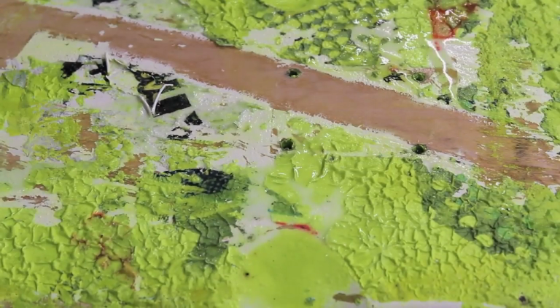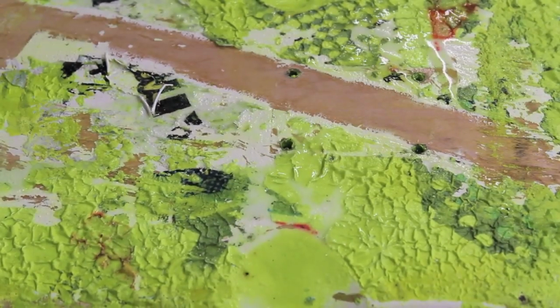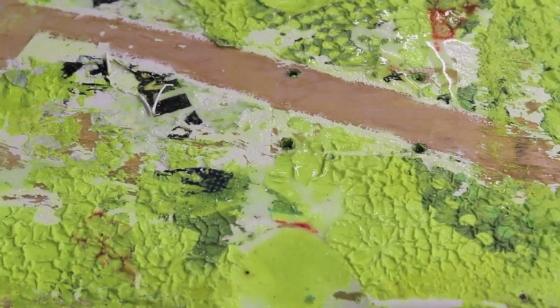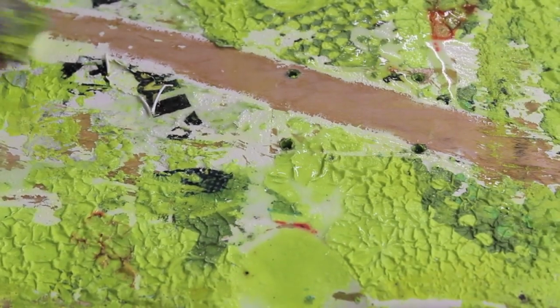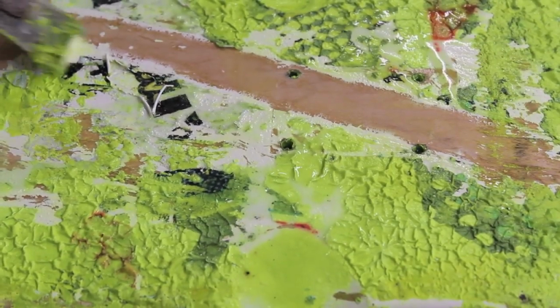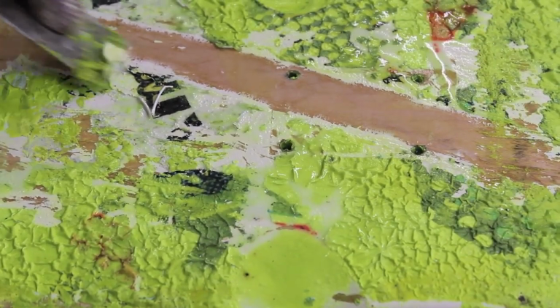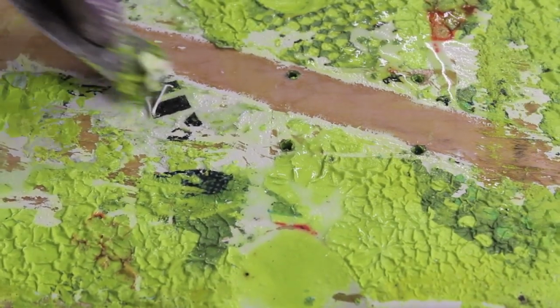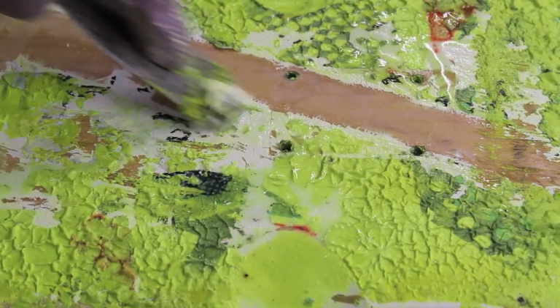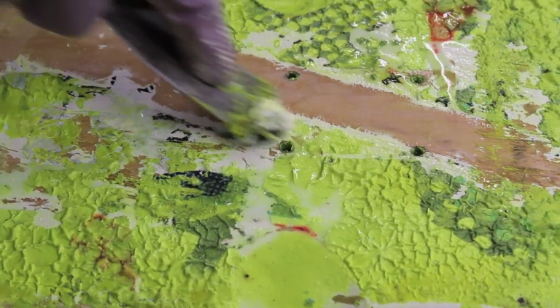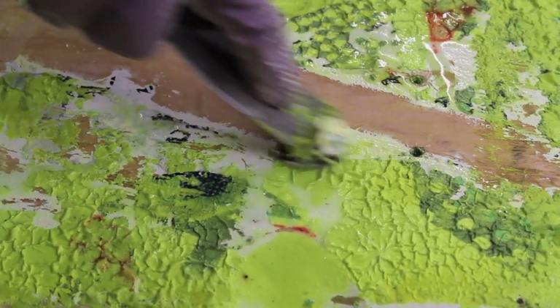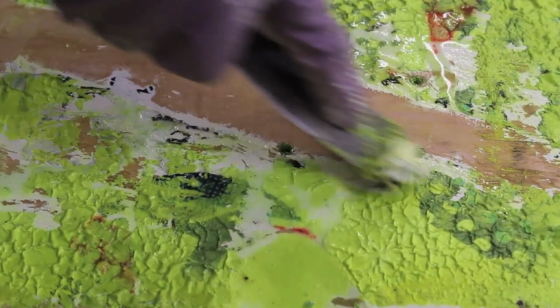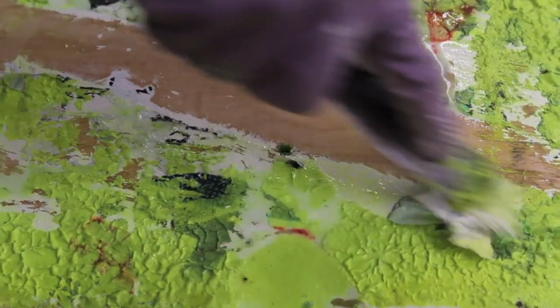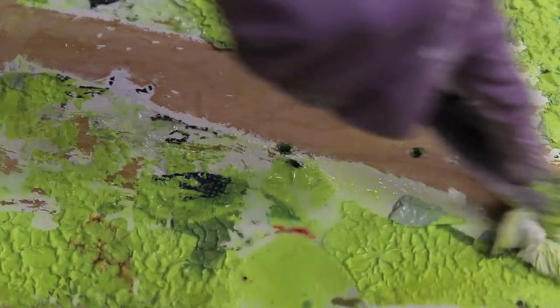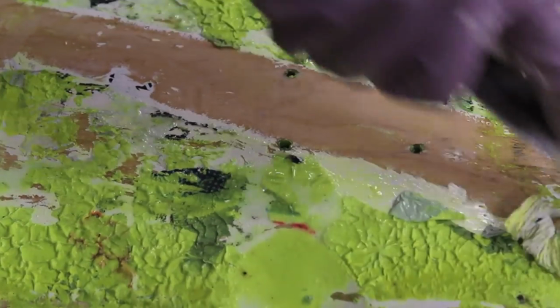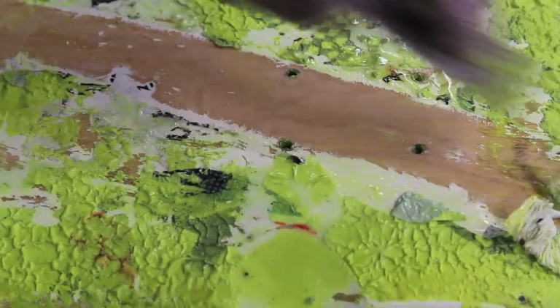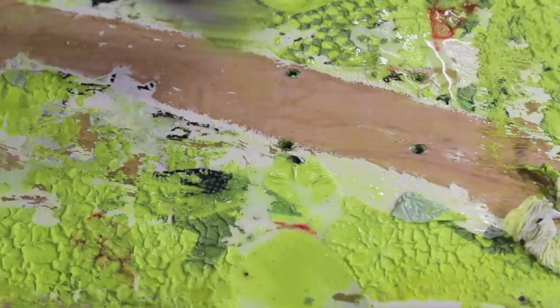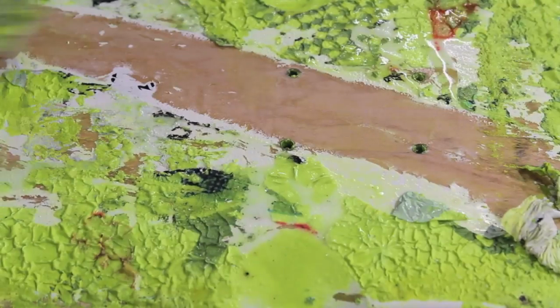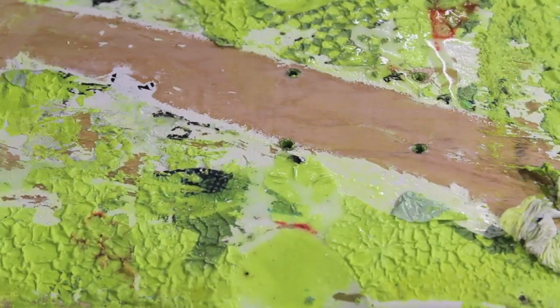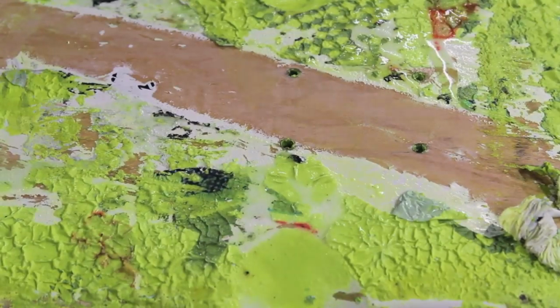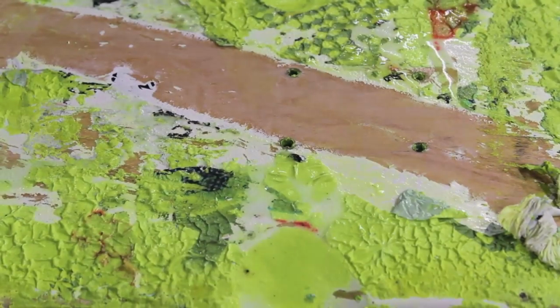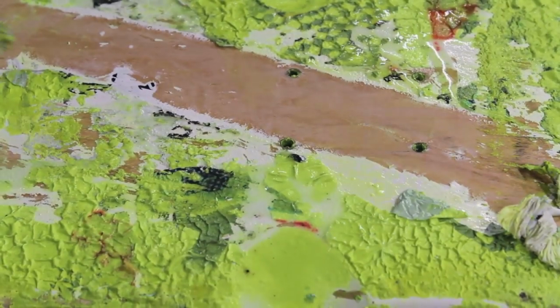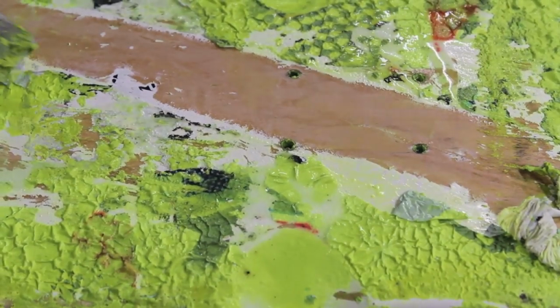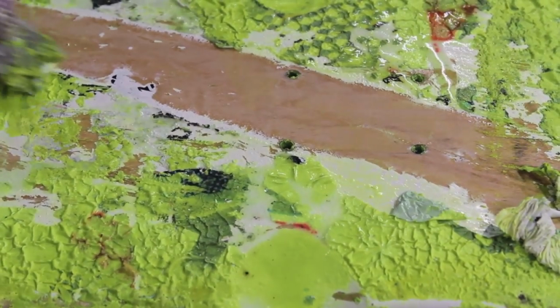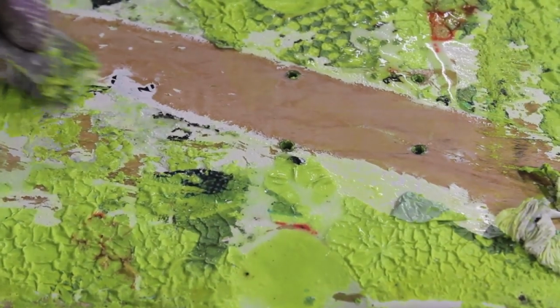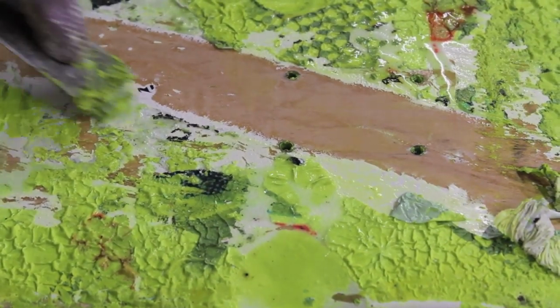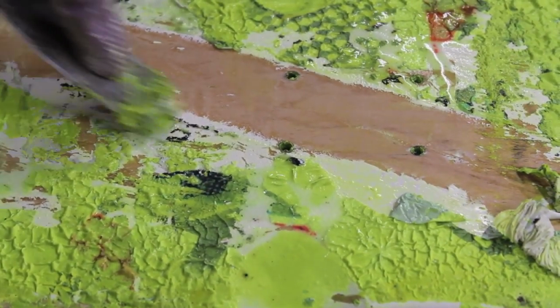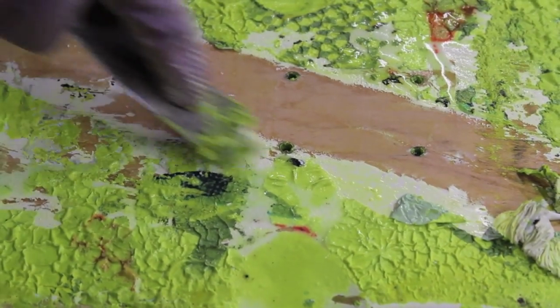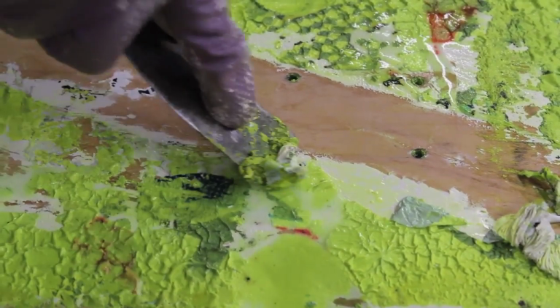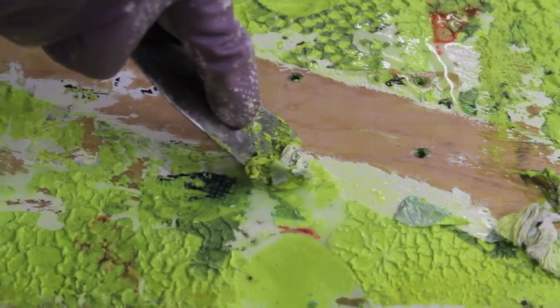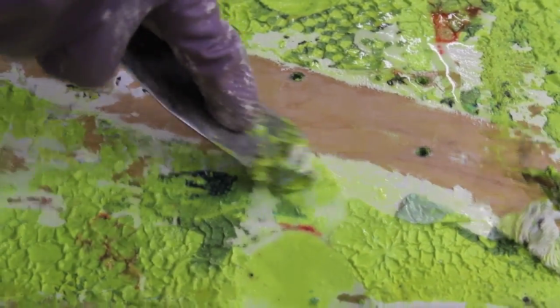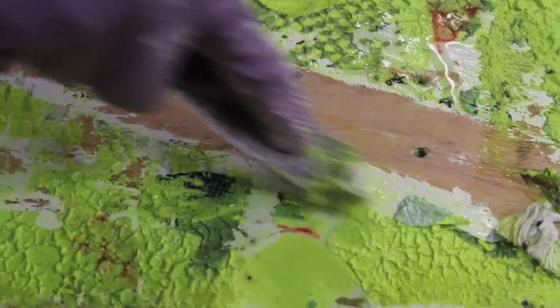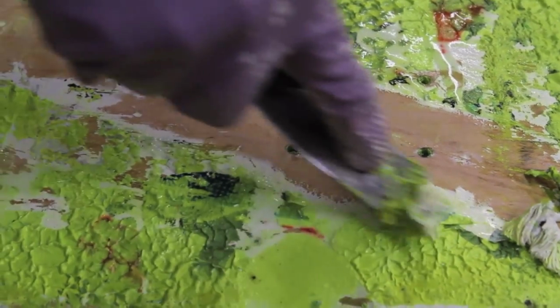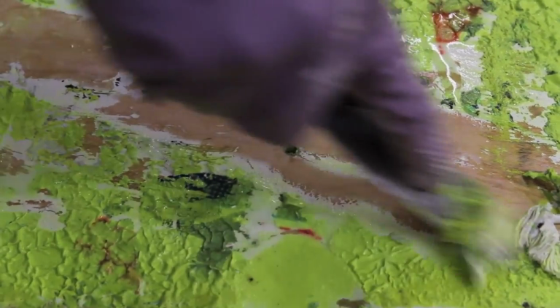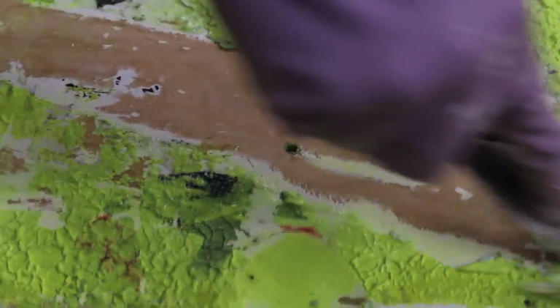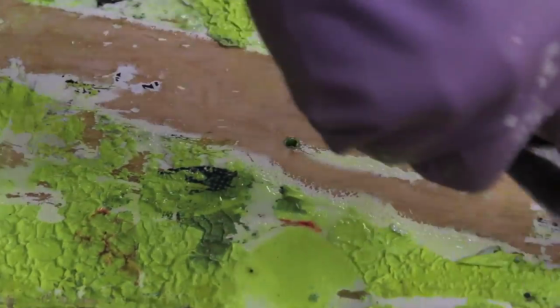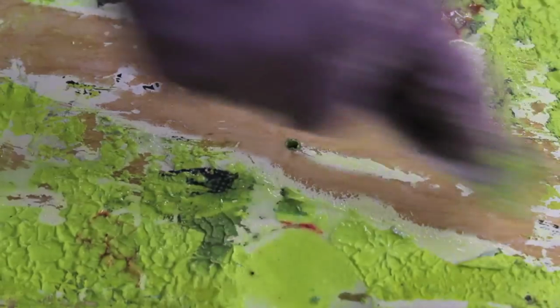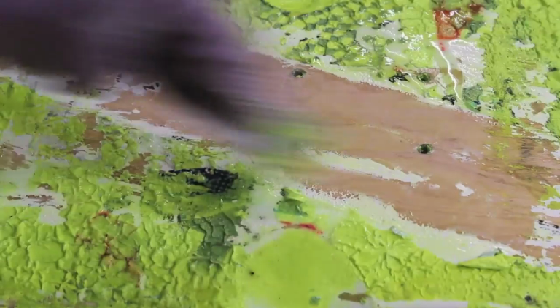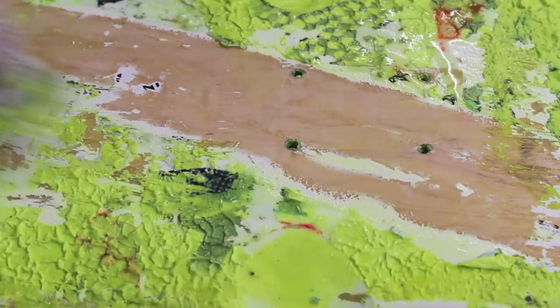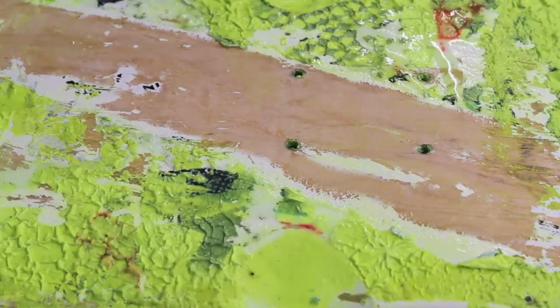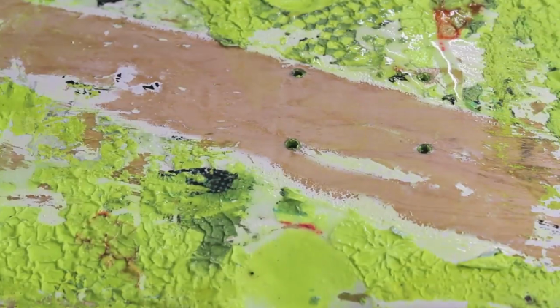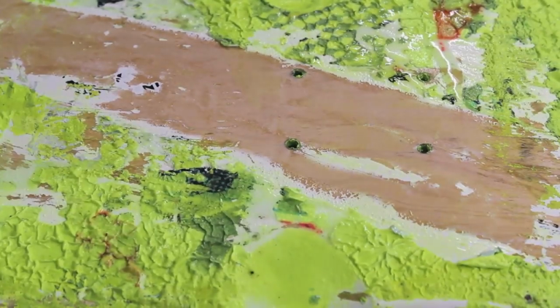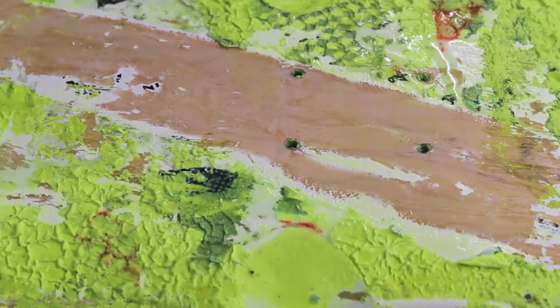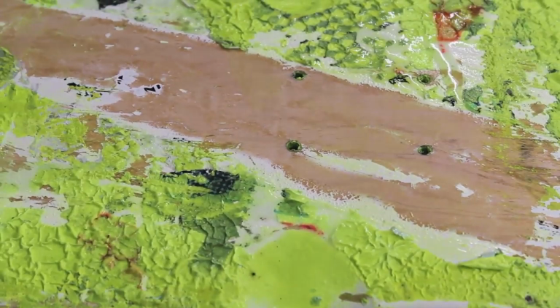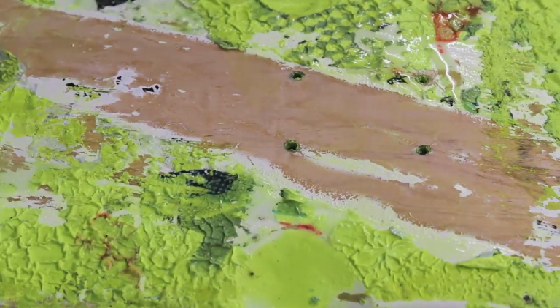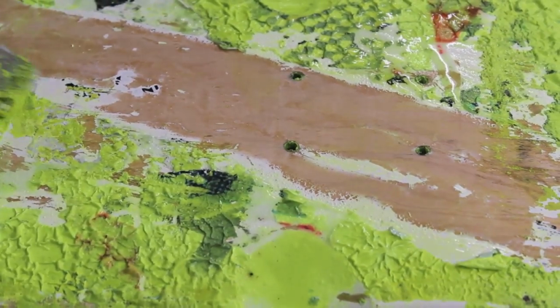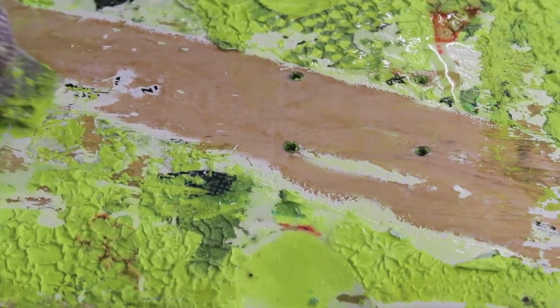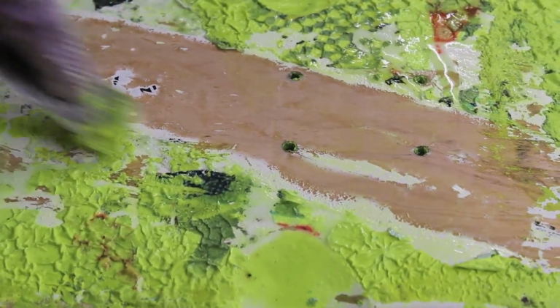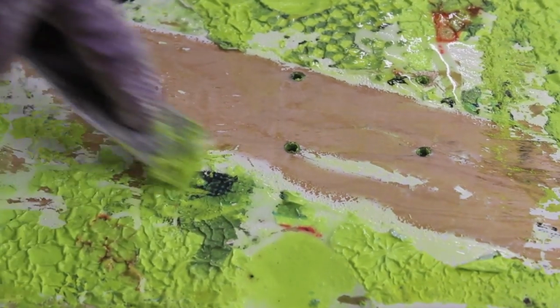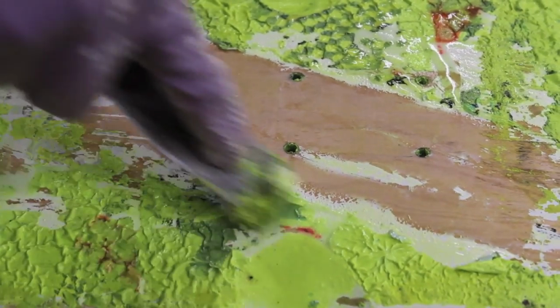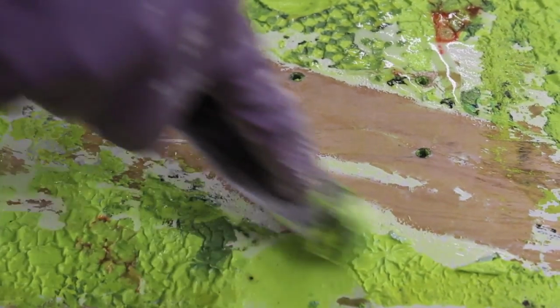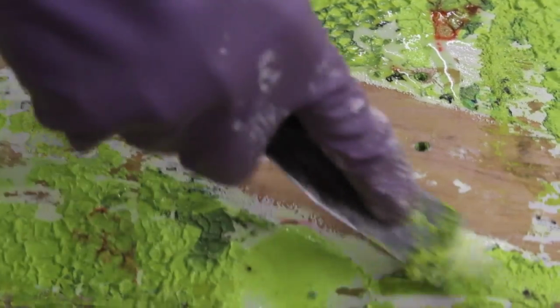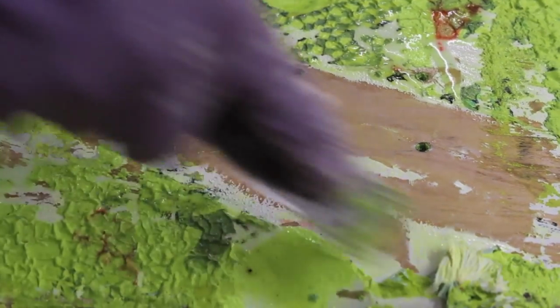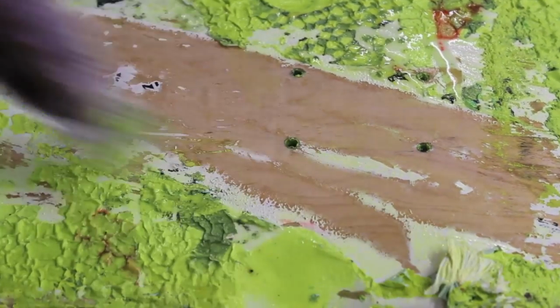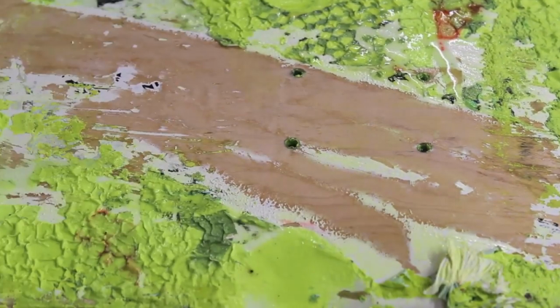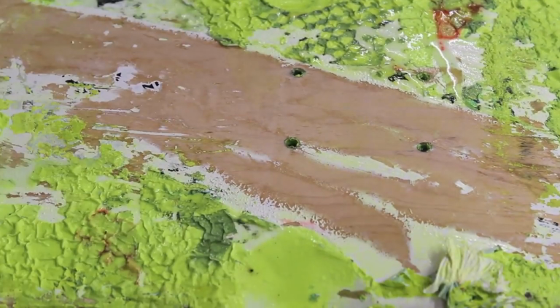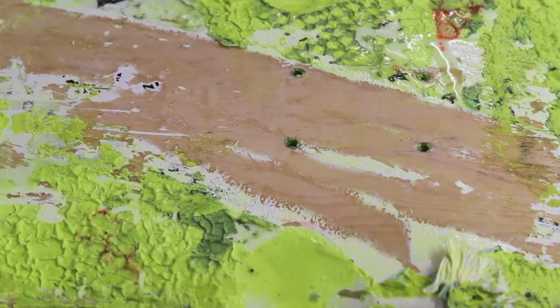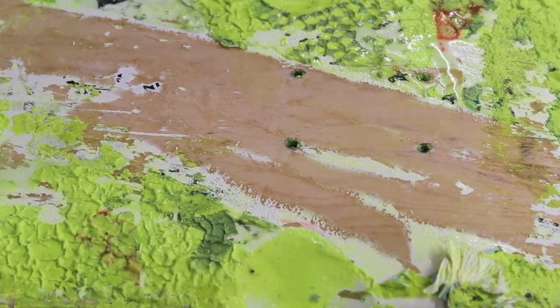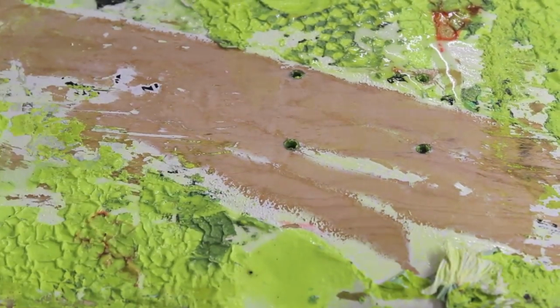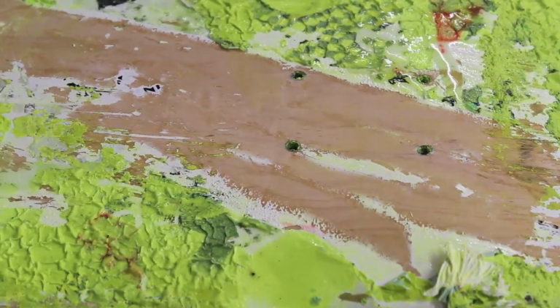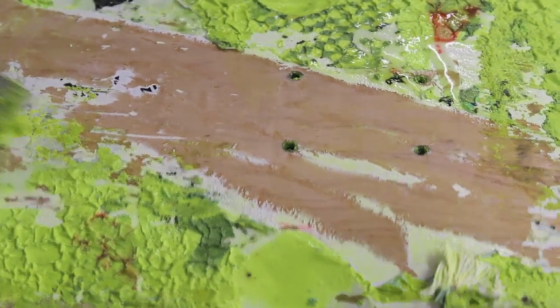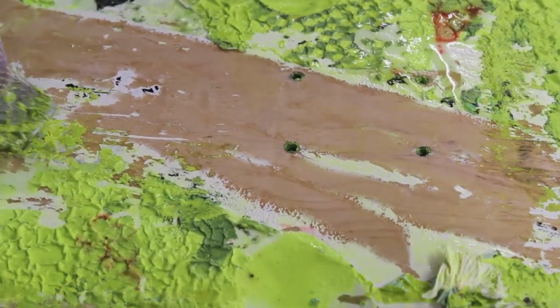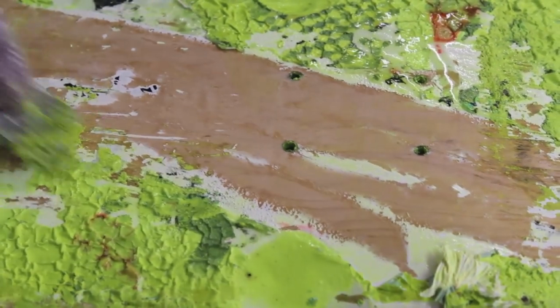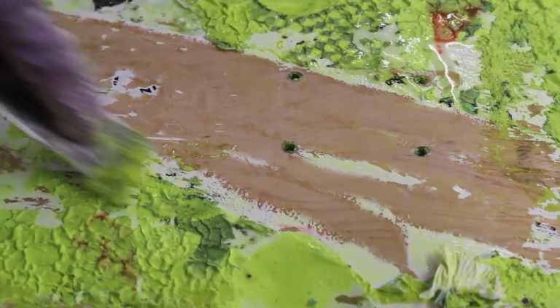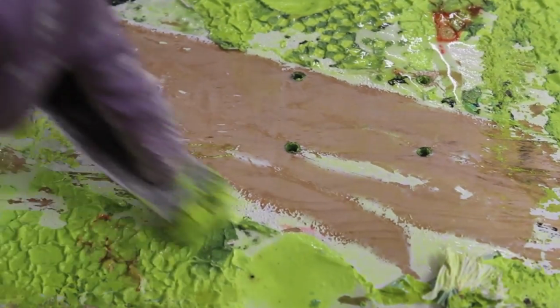Now you can see how I'm going right down to bare wood, and that's only two coats of the paint stripper. So that's a lot easier than sanding.